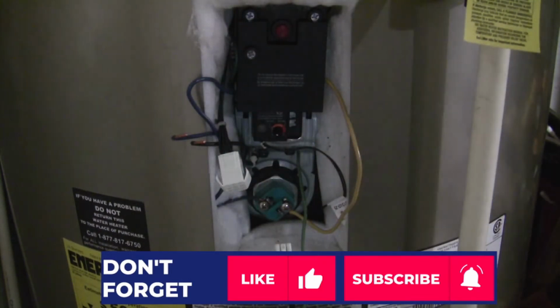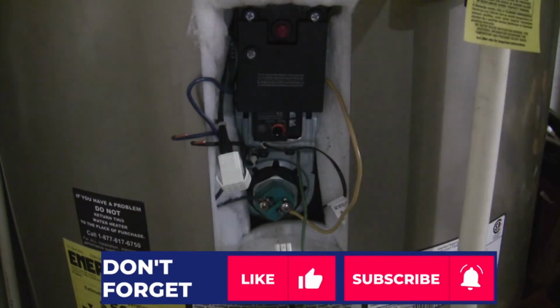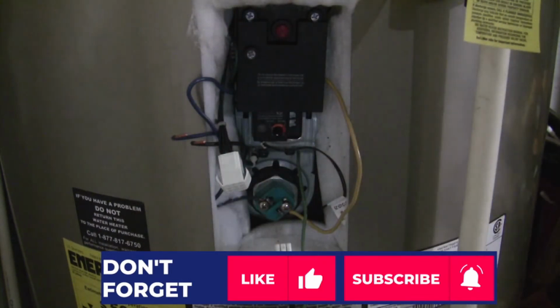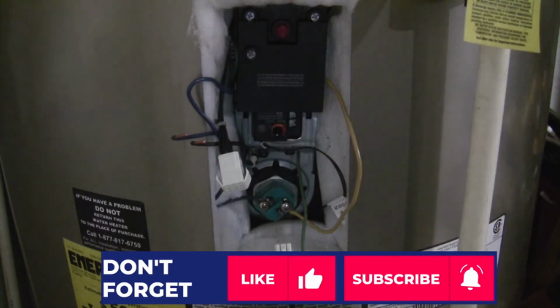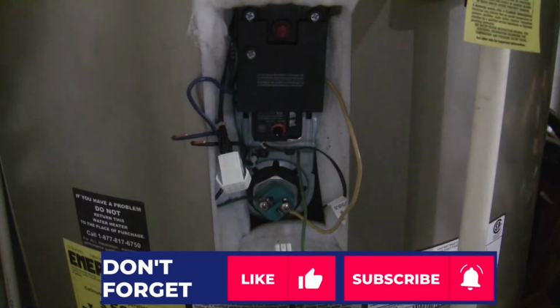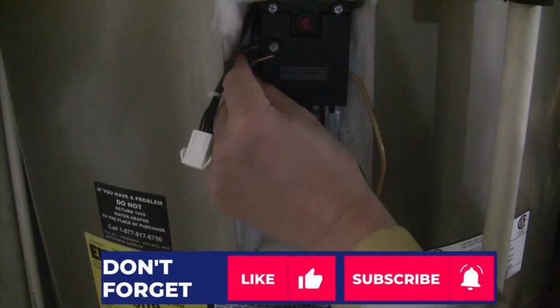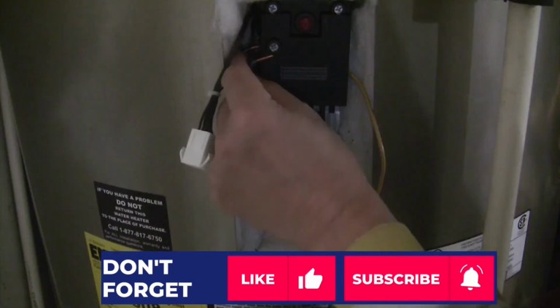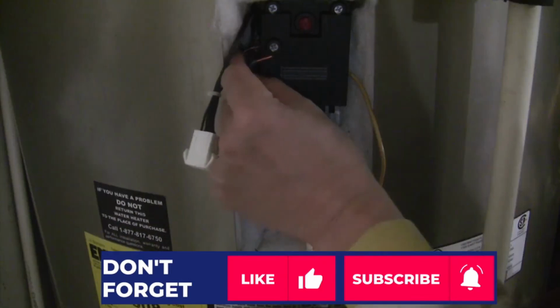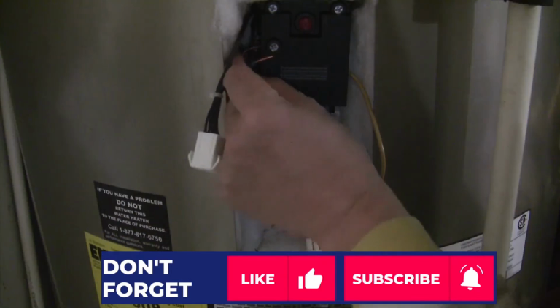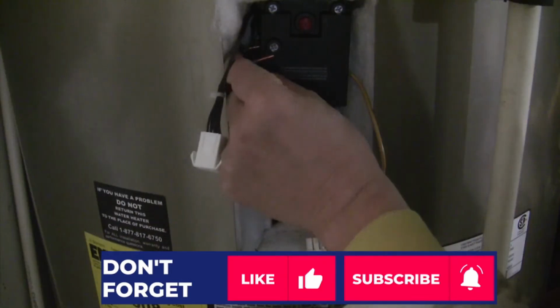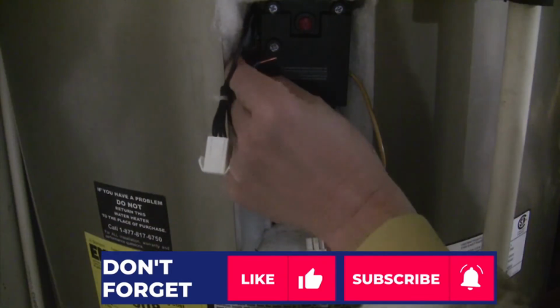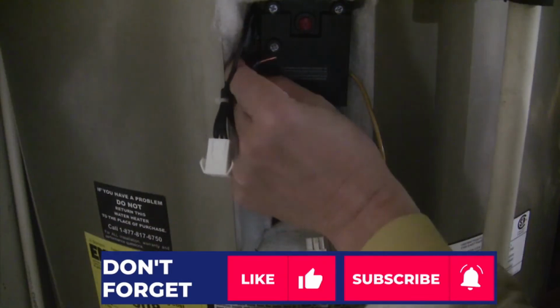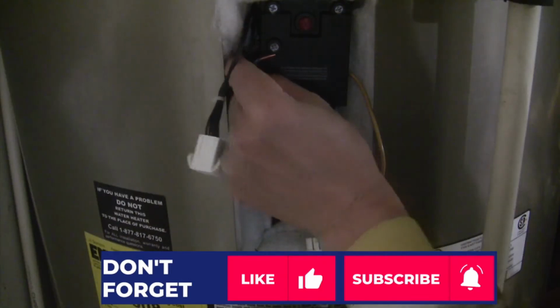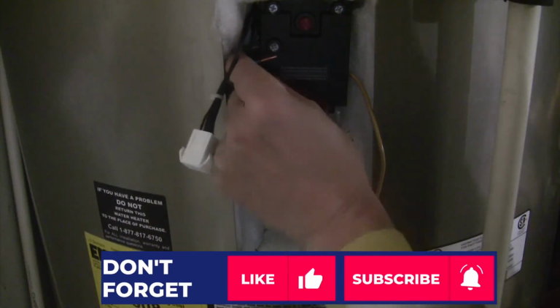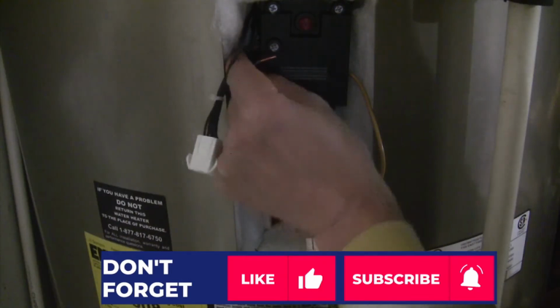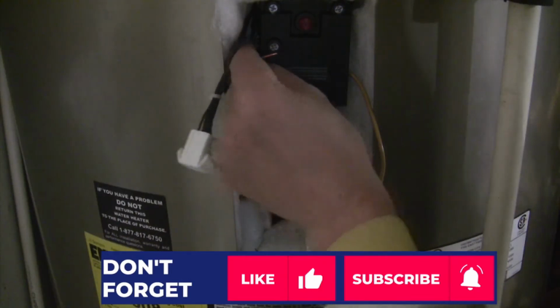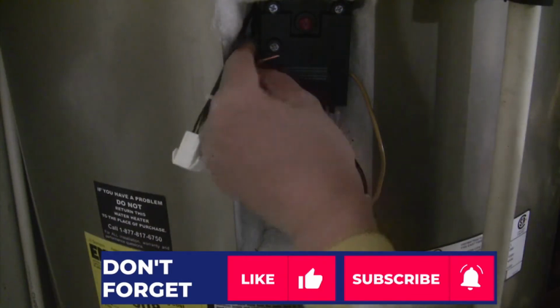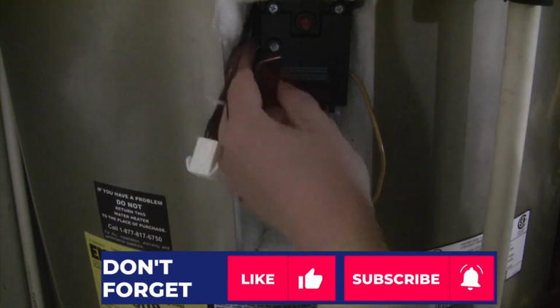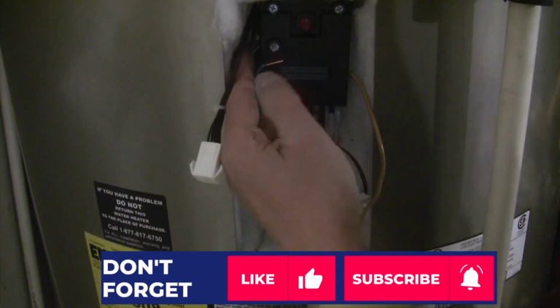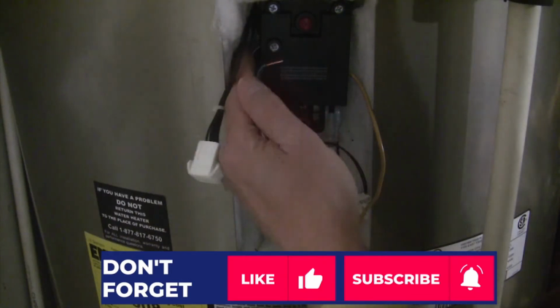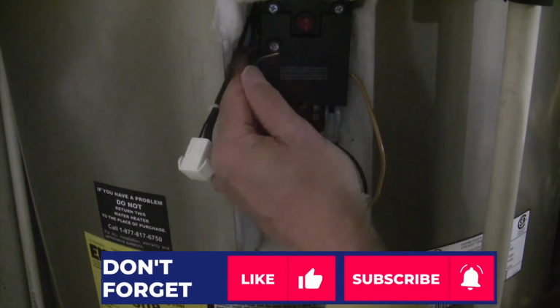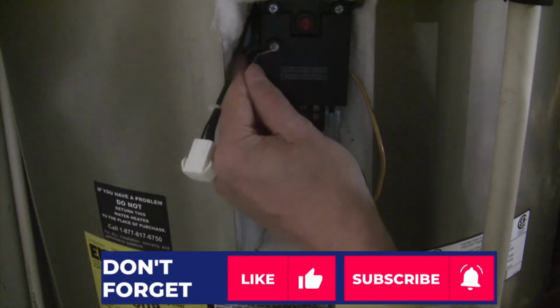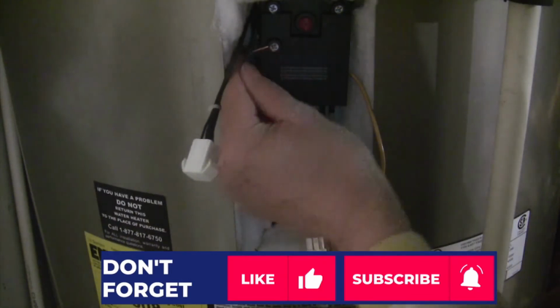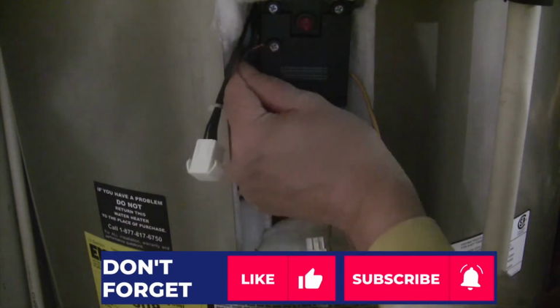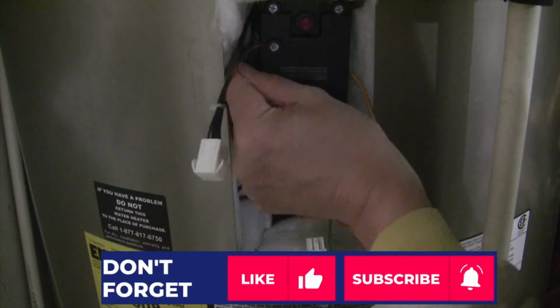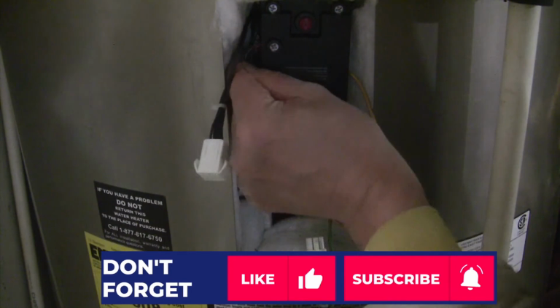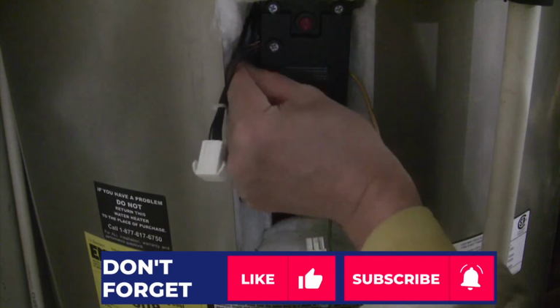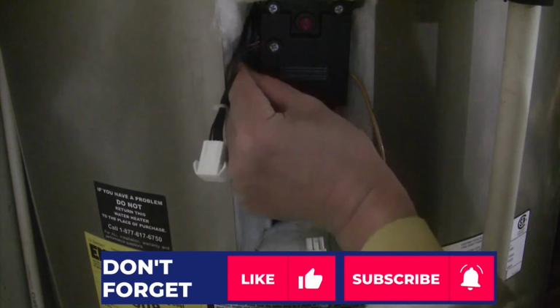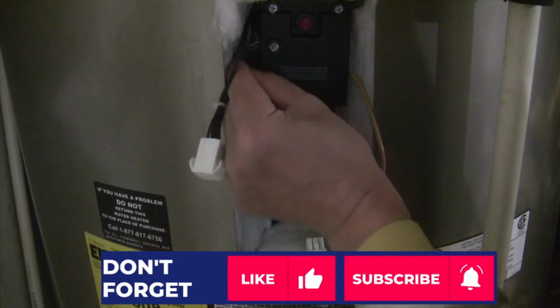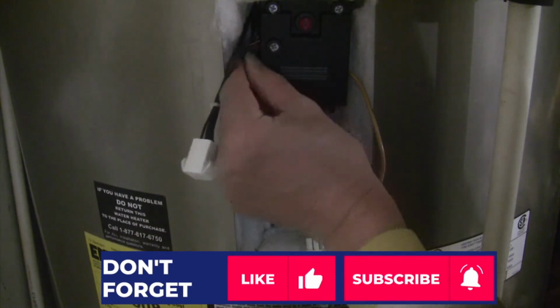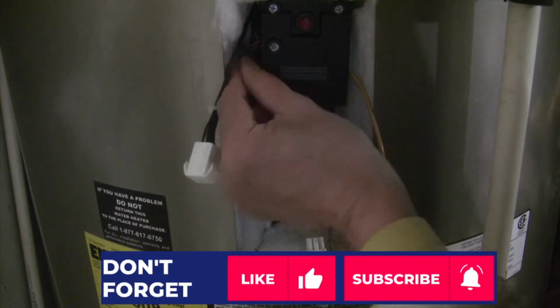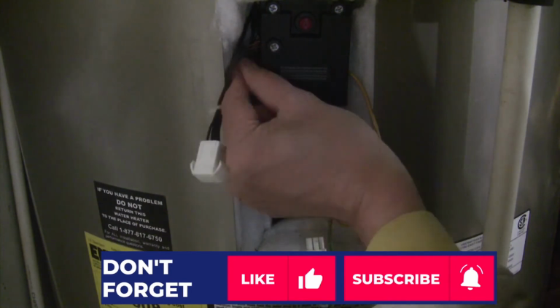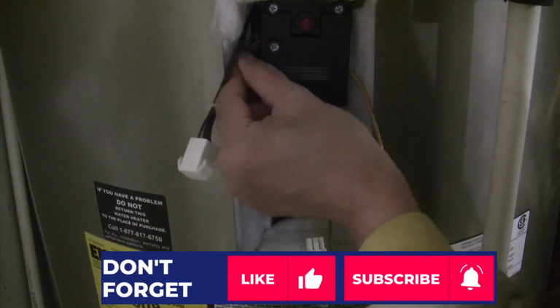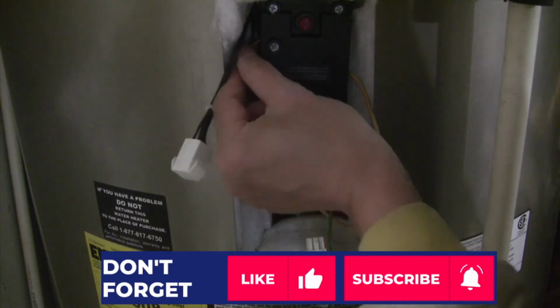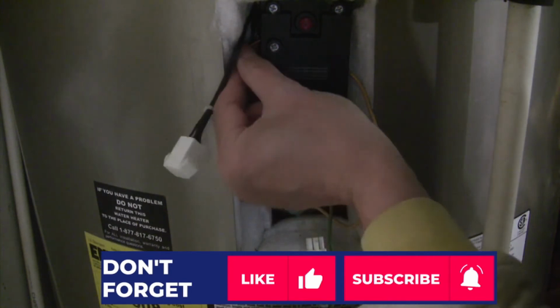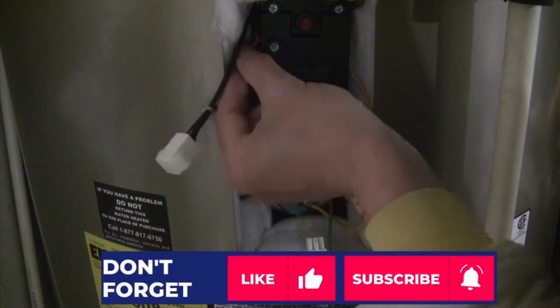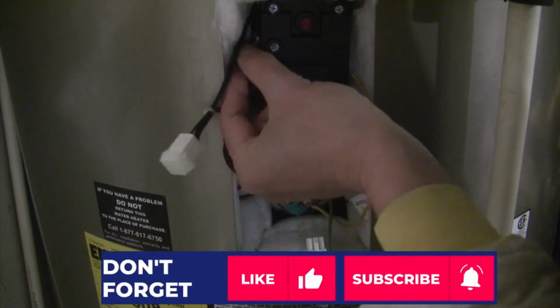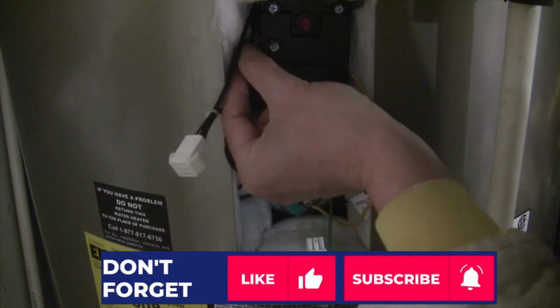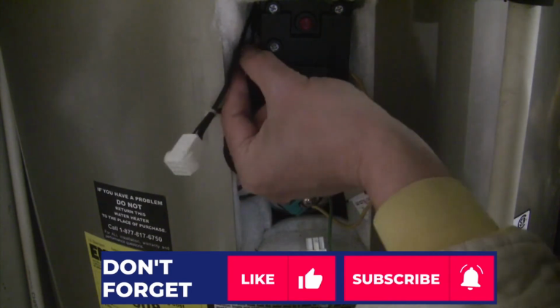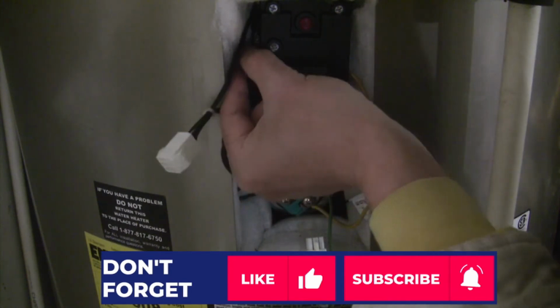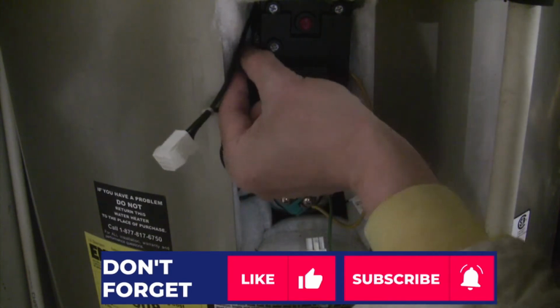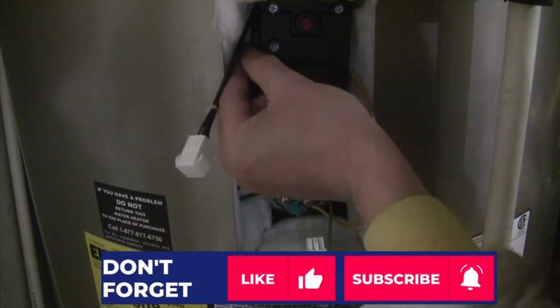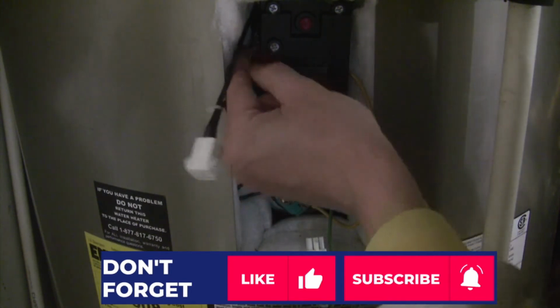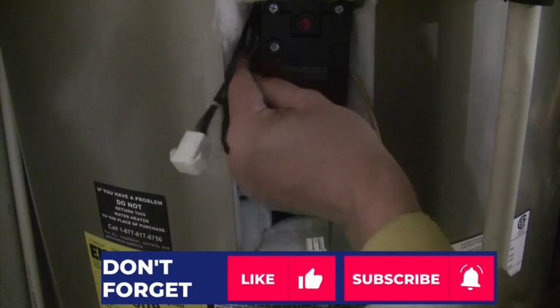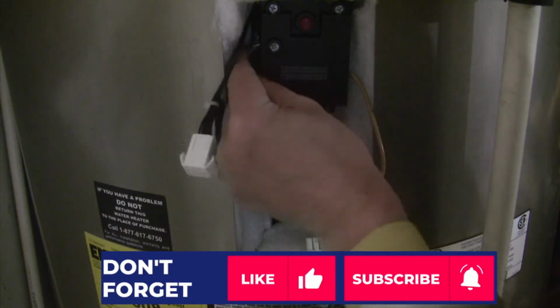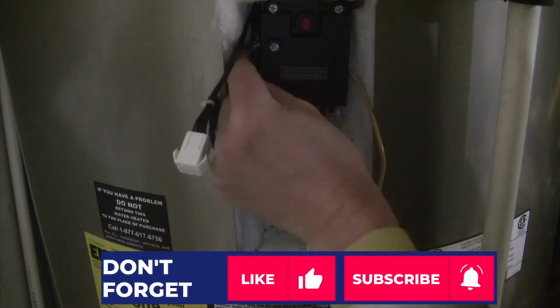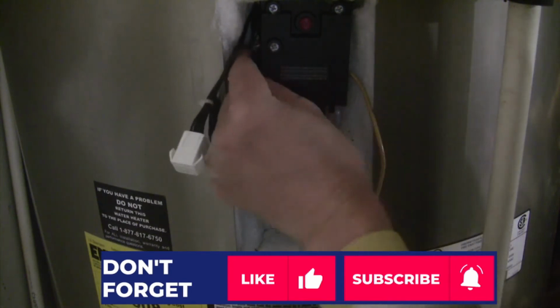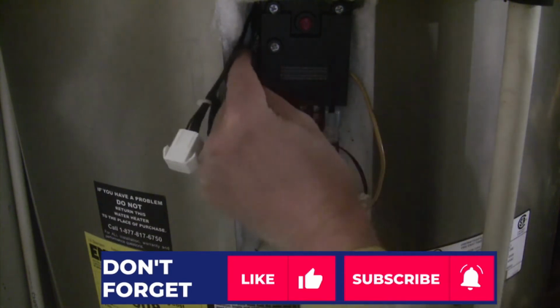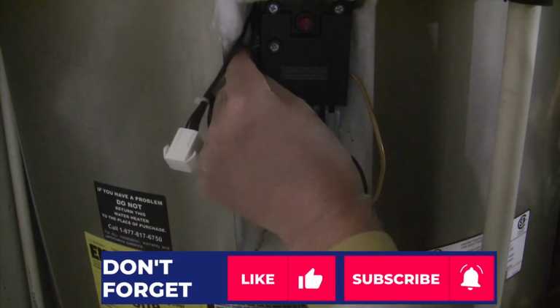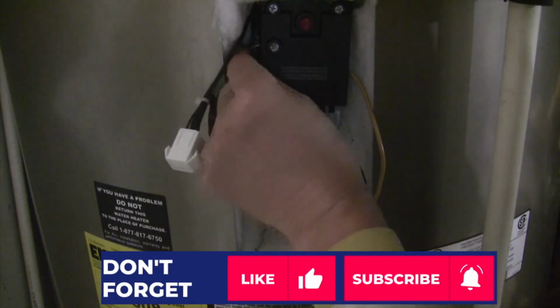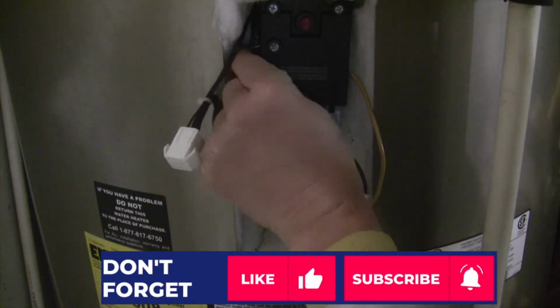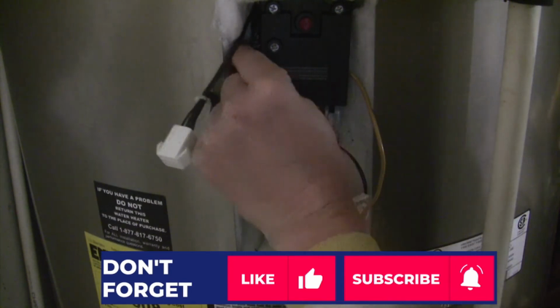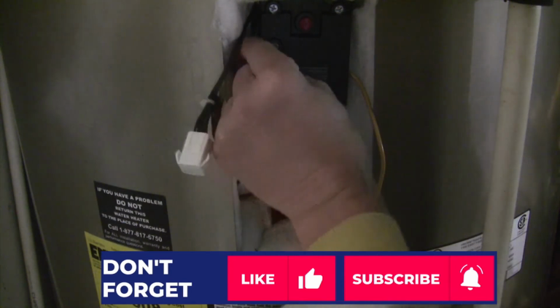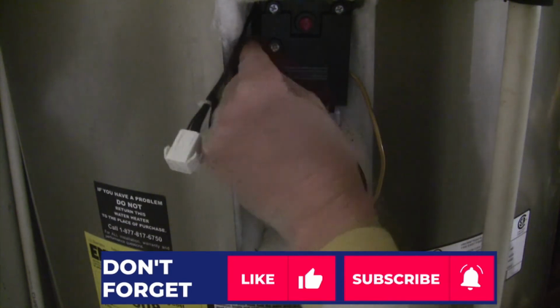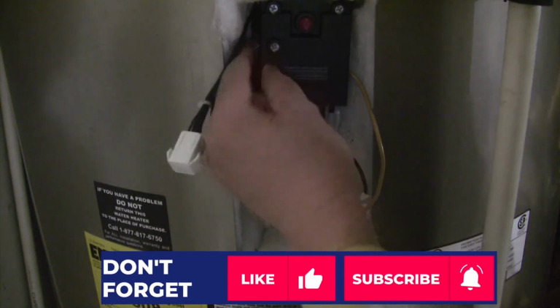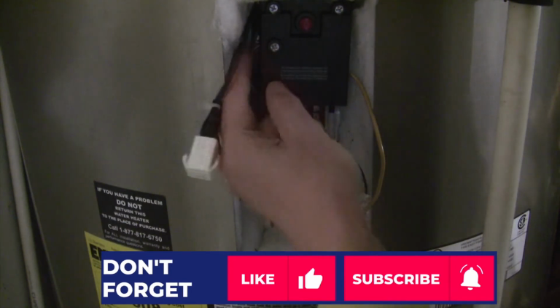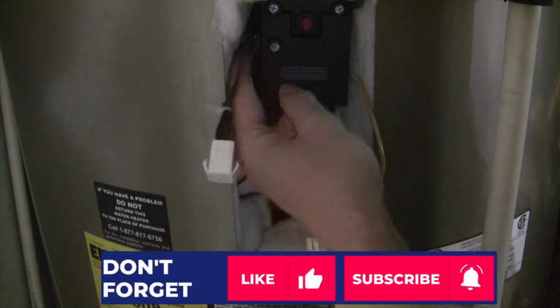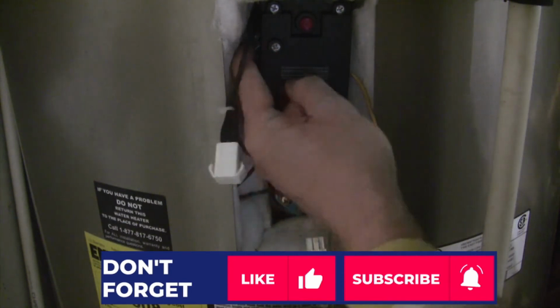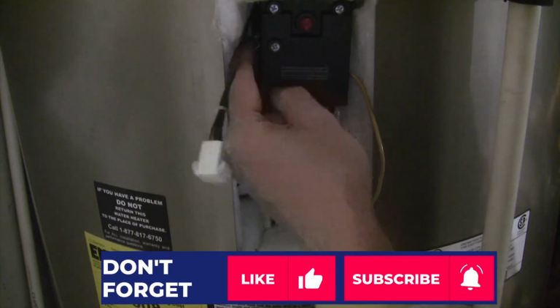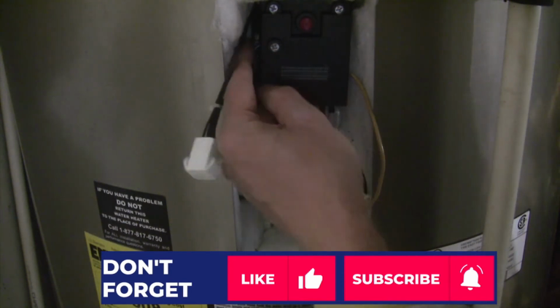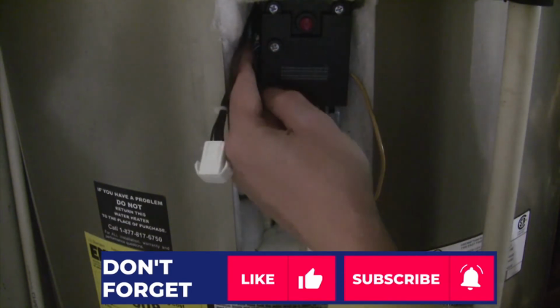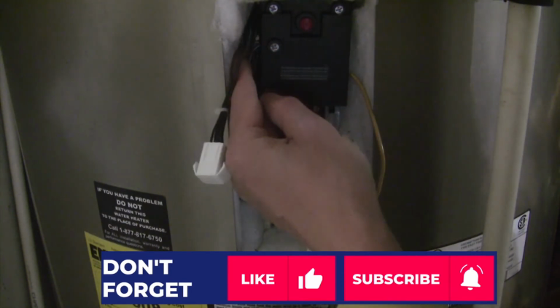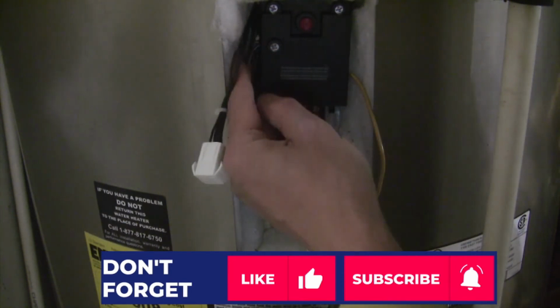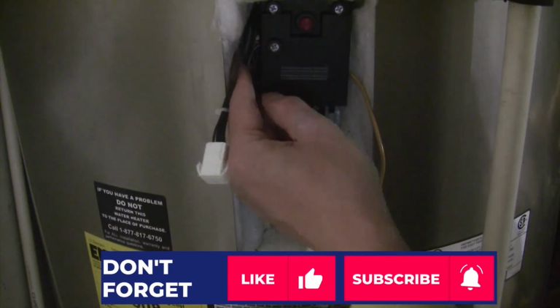Please hit the like and subscribe buttons below — this will encourage me to make more free videos to help more people.